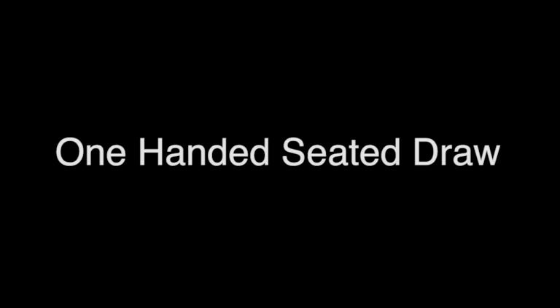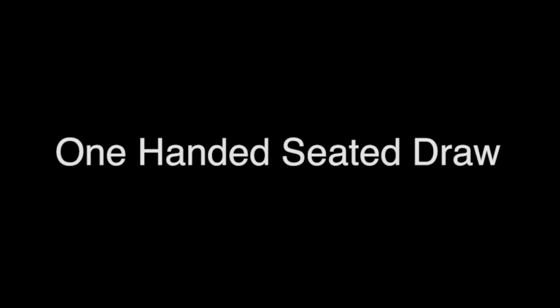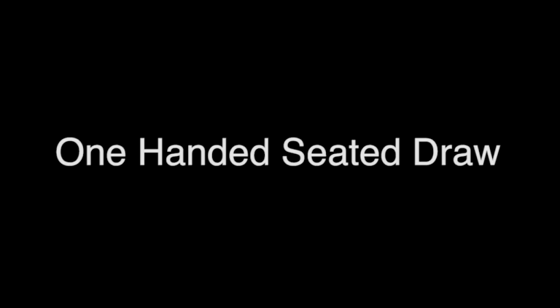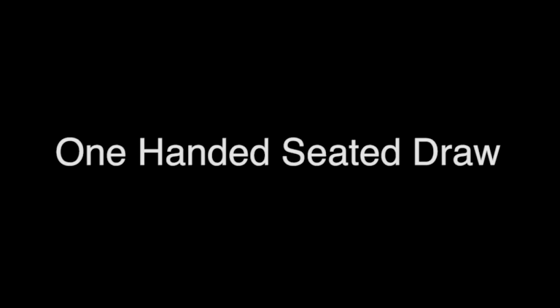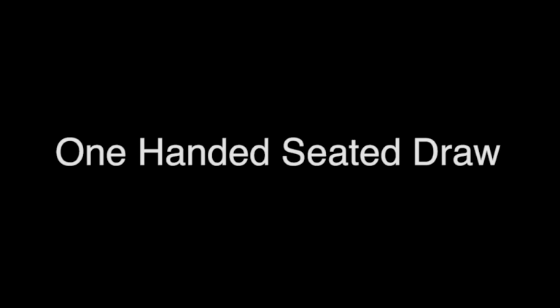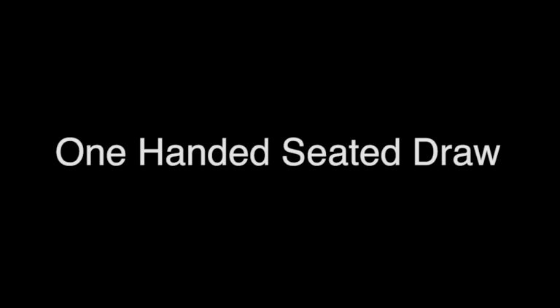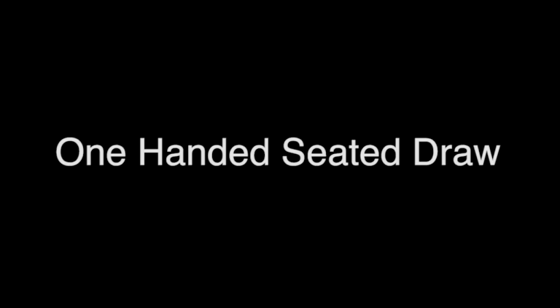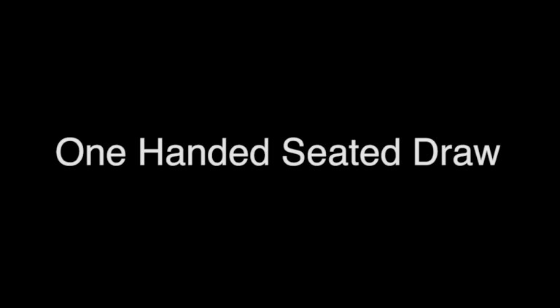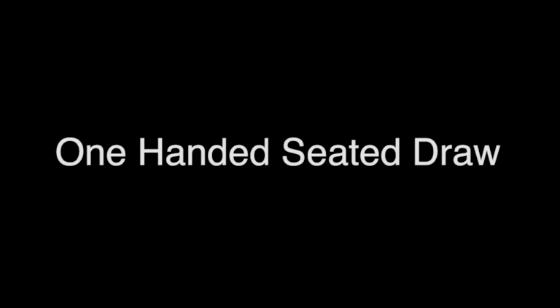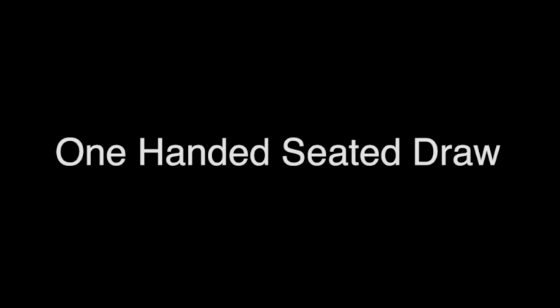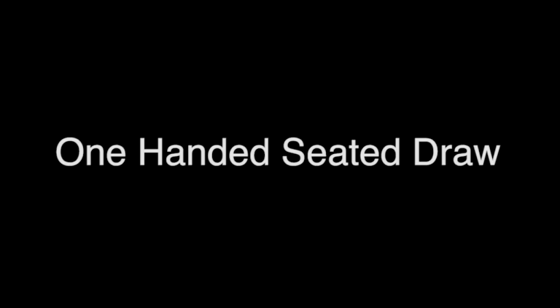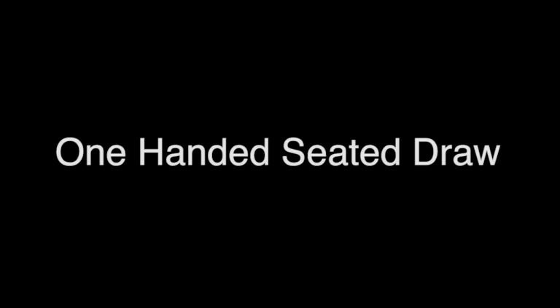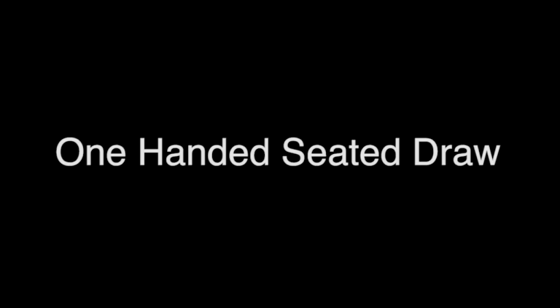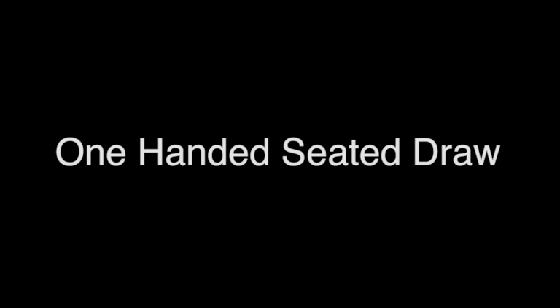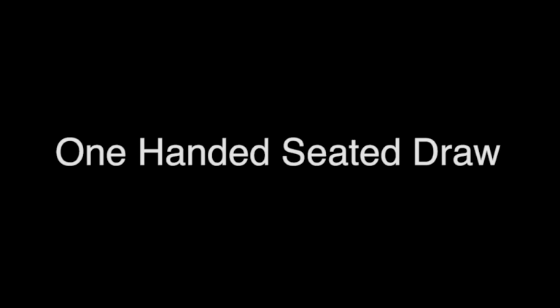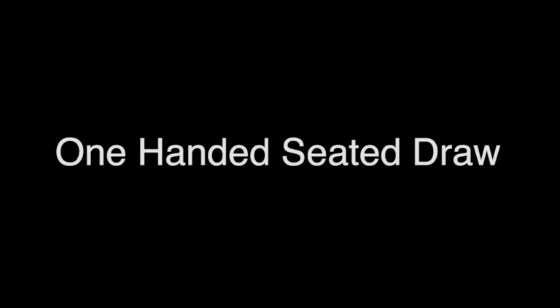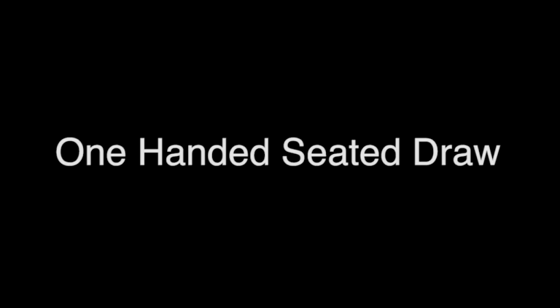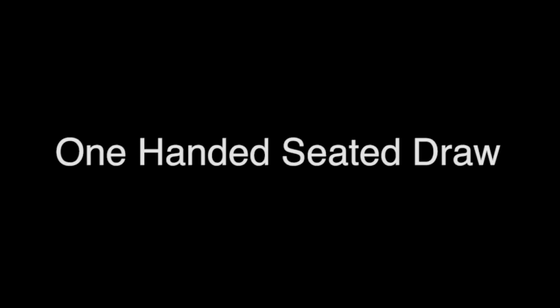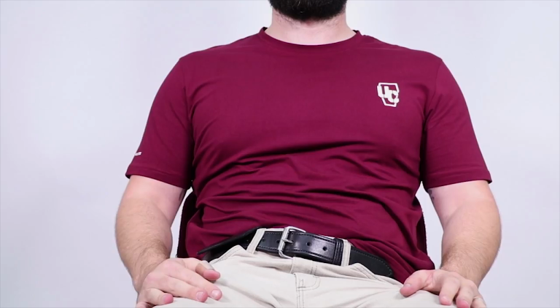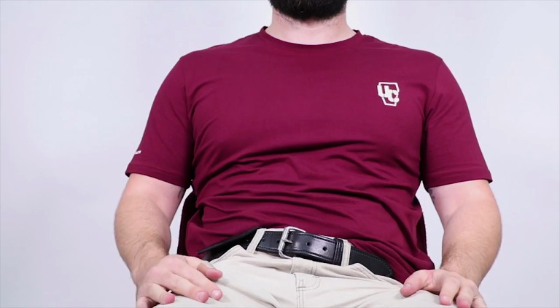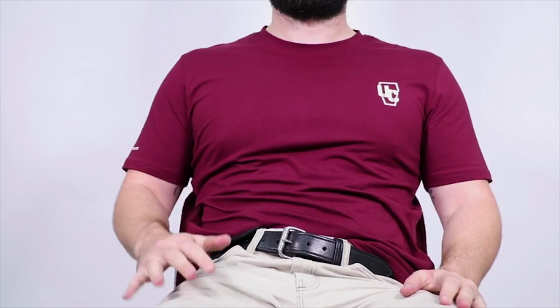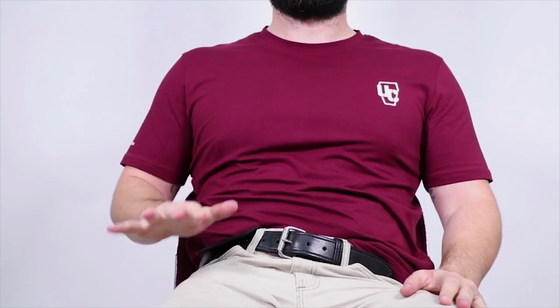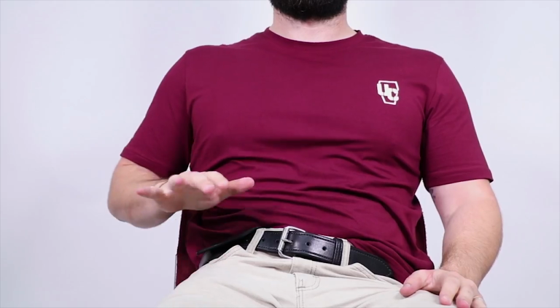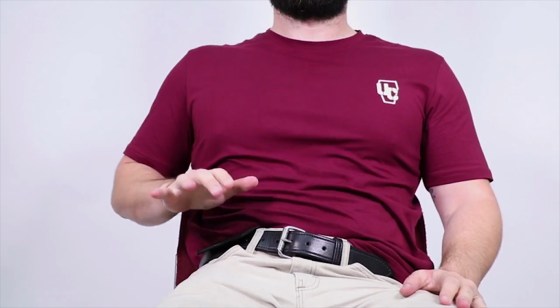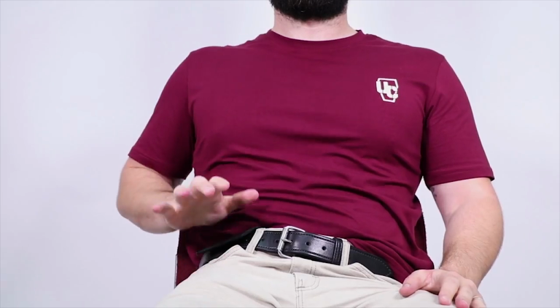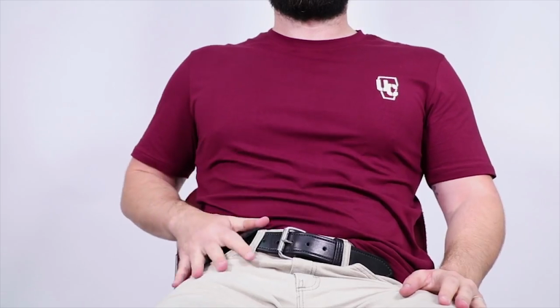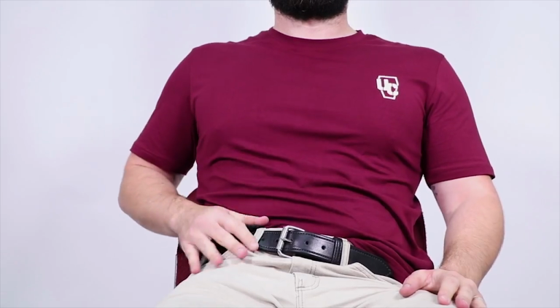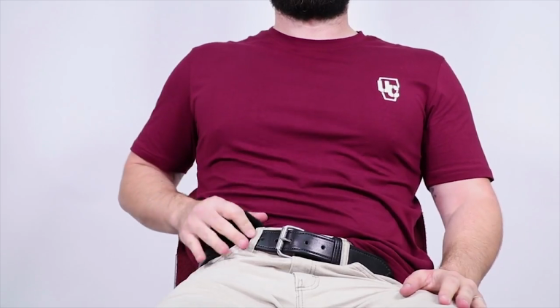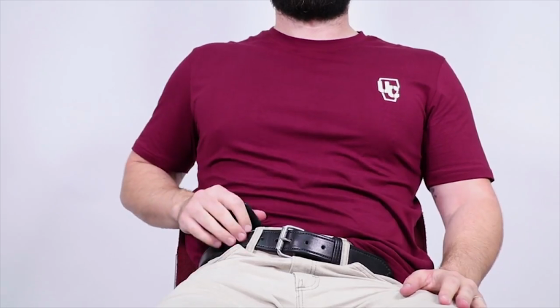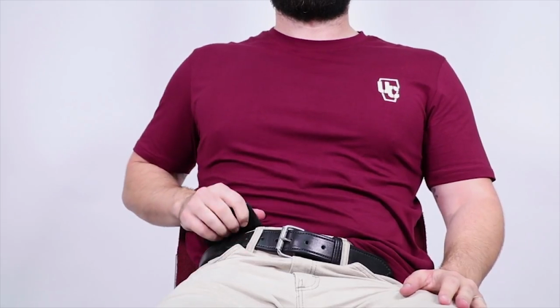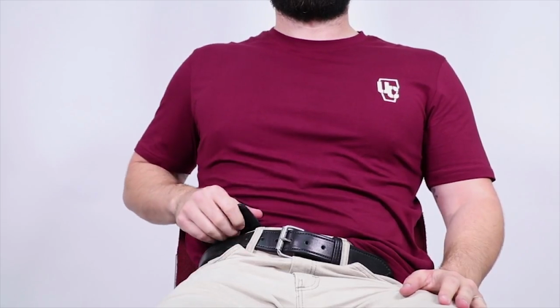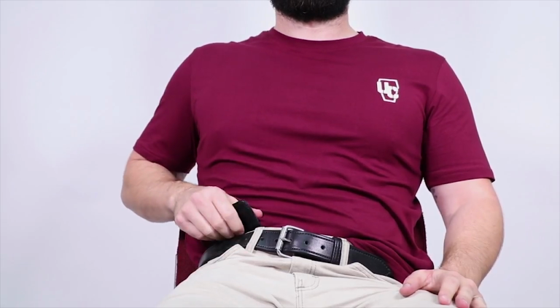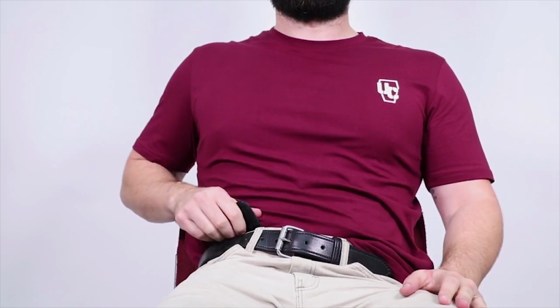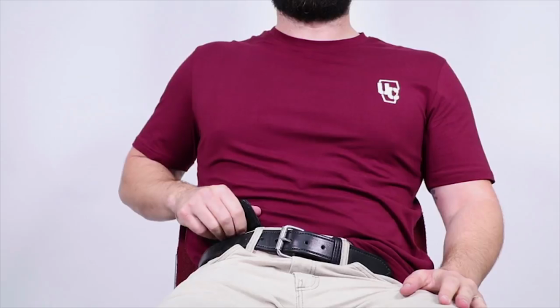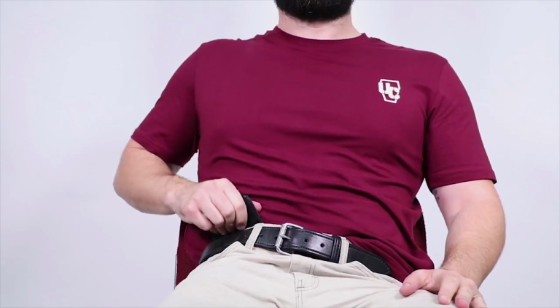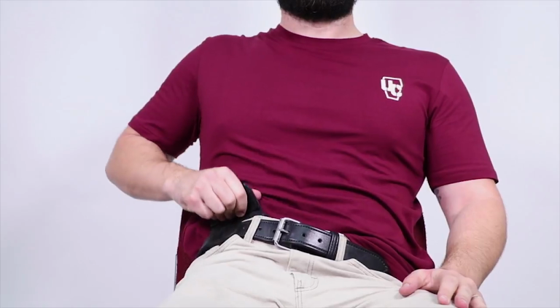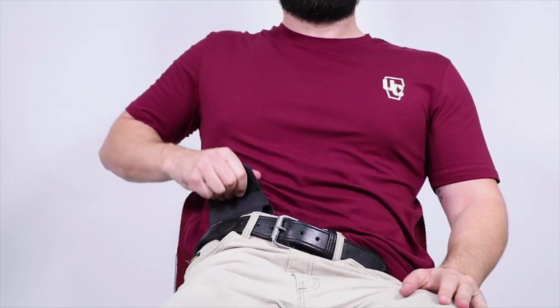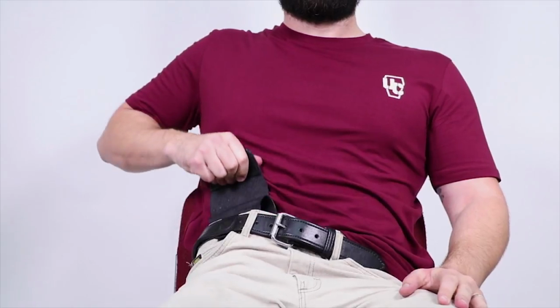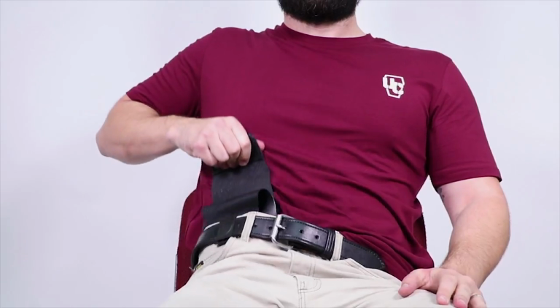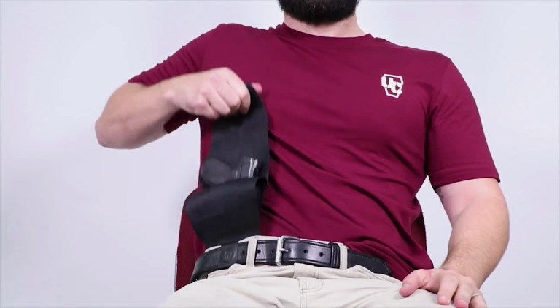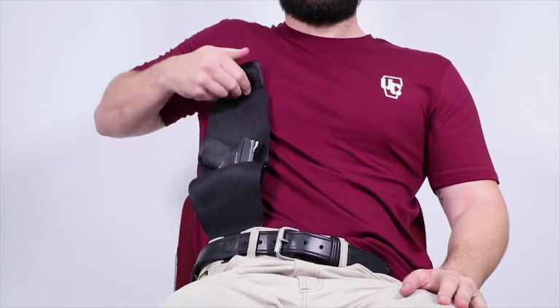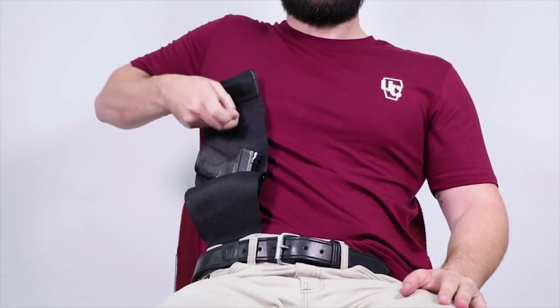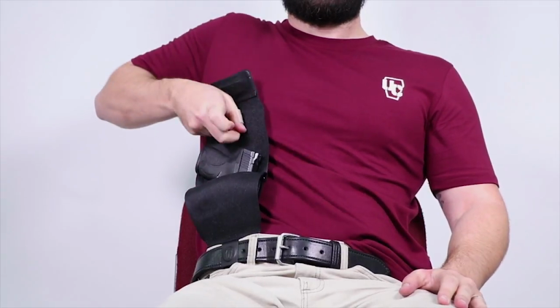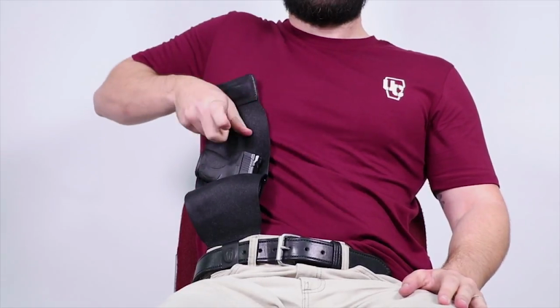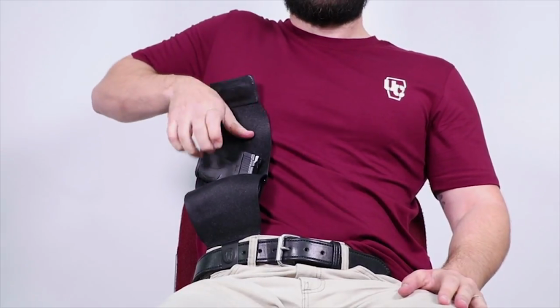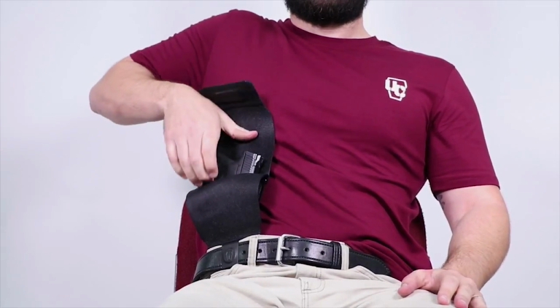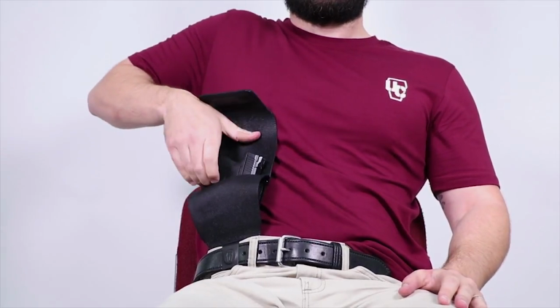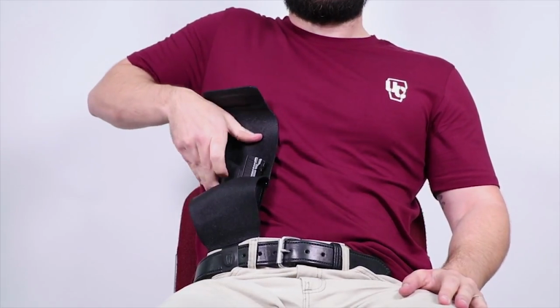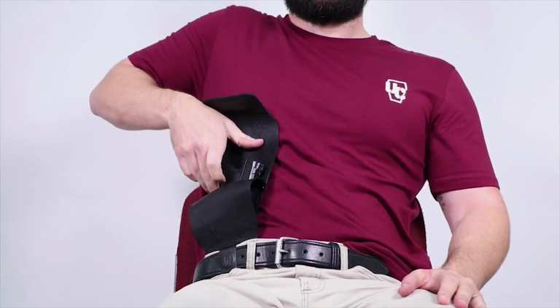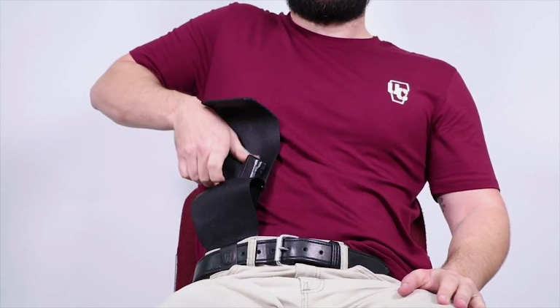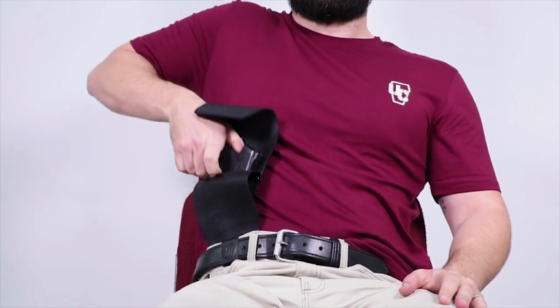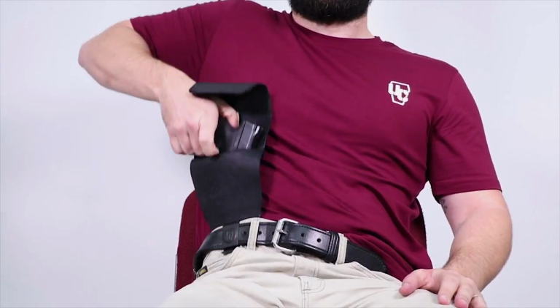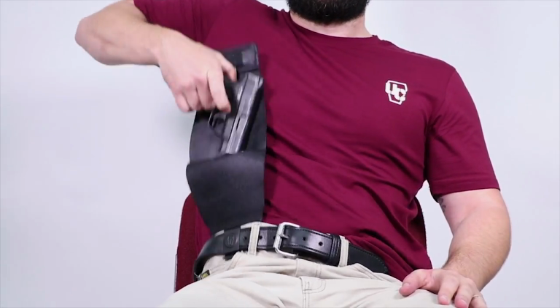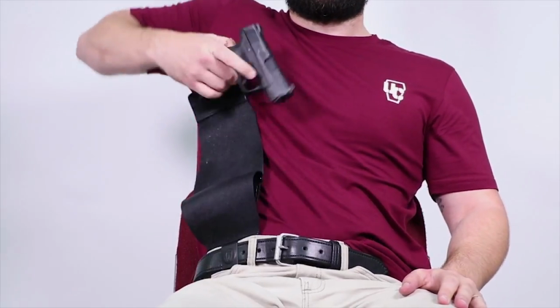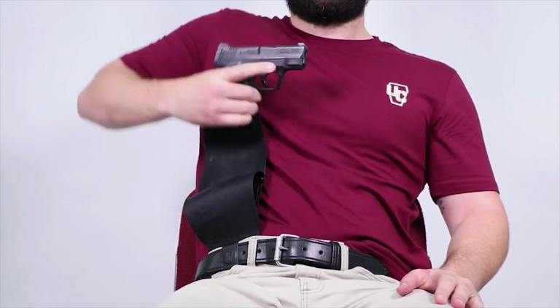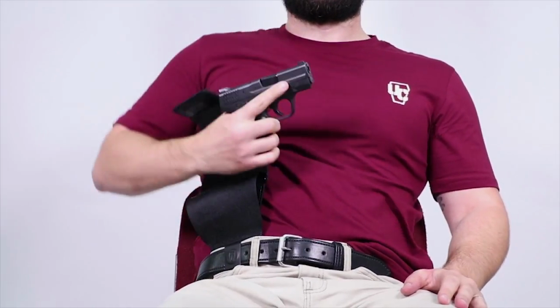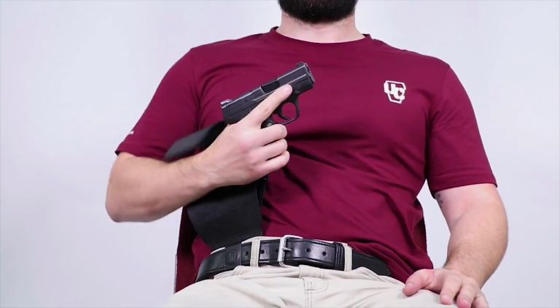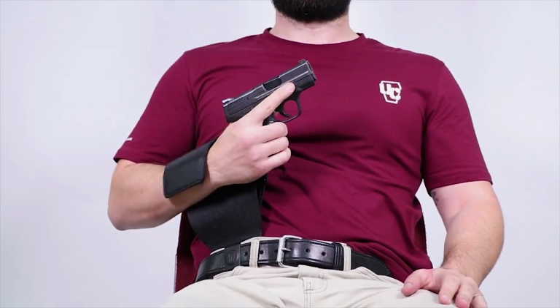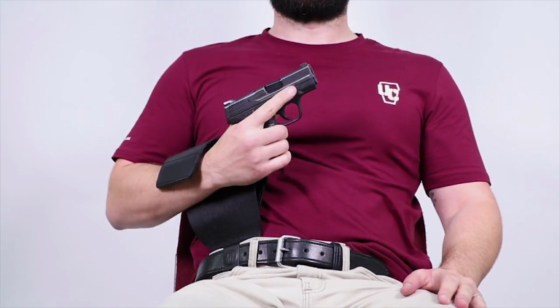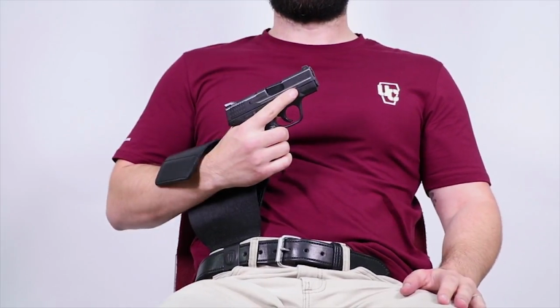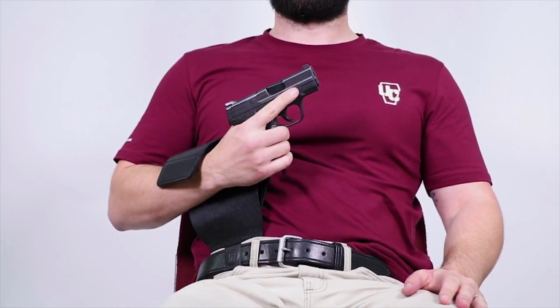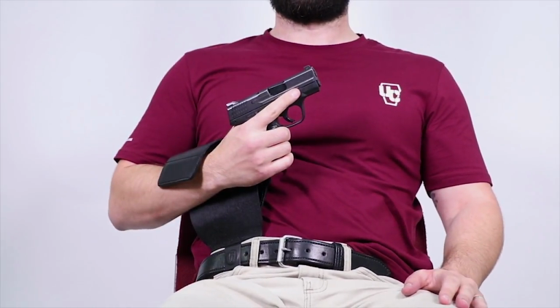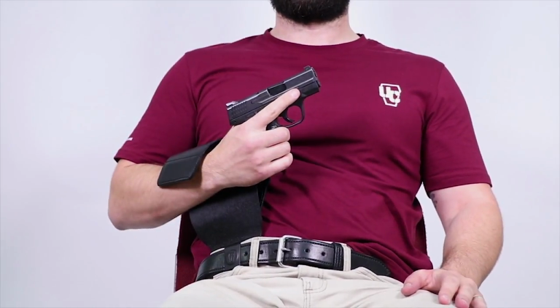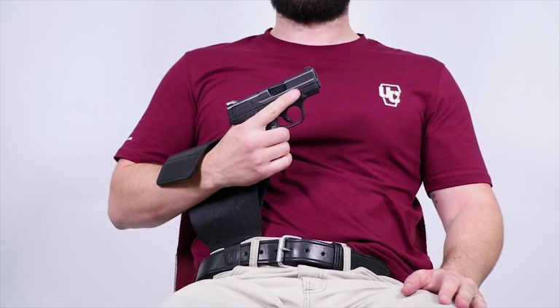This is a one-handed seated draw, so you're going to reach over with your strong hand, walk the fingers down, and retrieve the firearm from the holster.